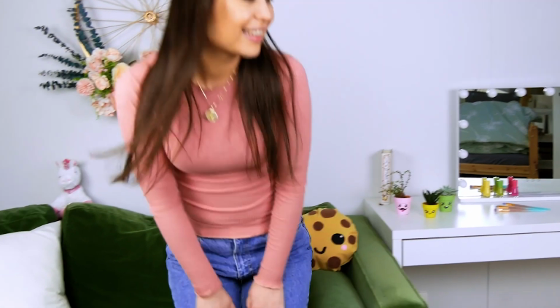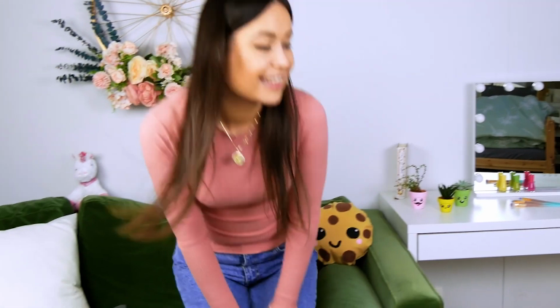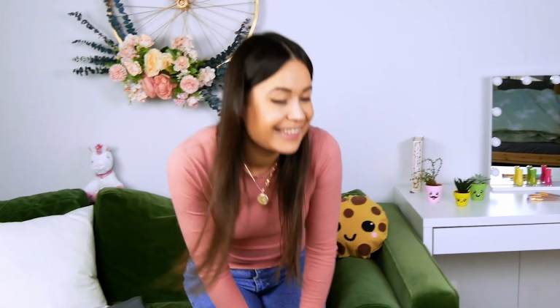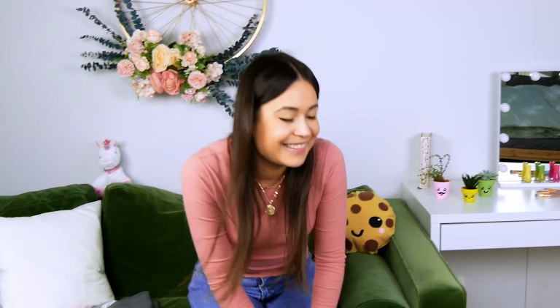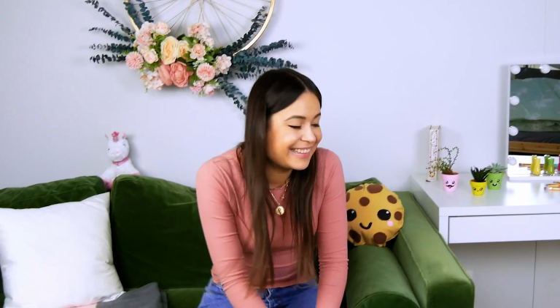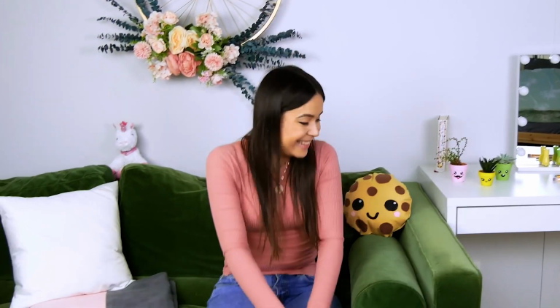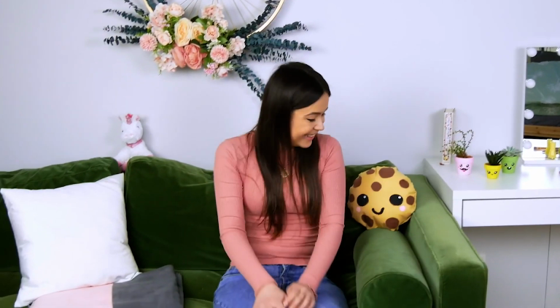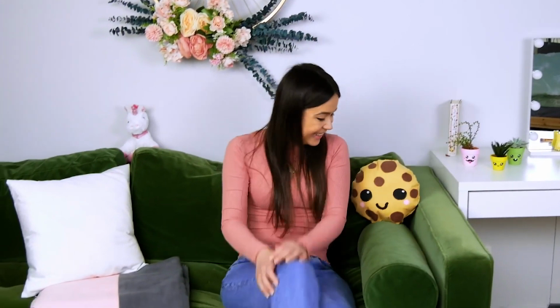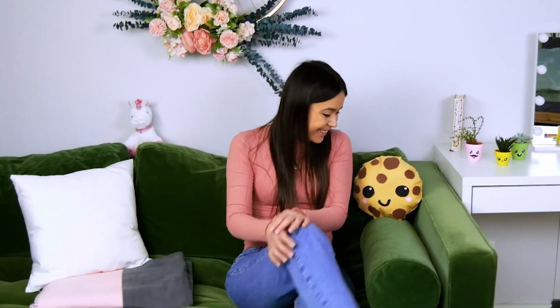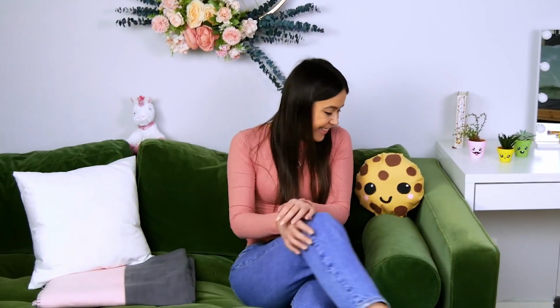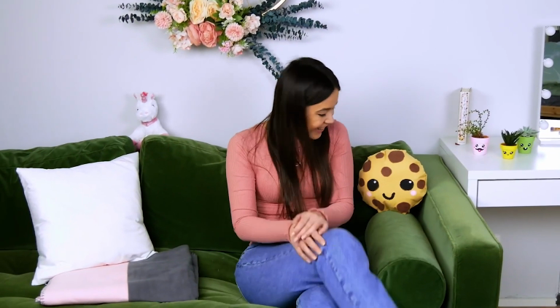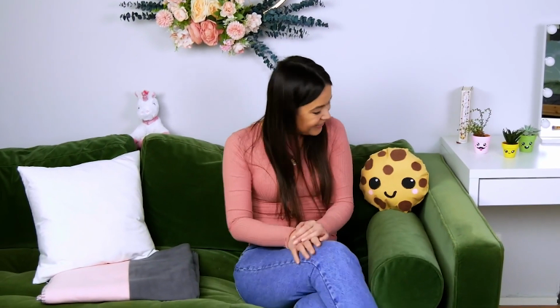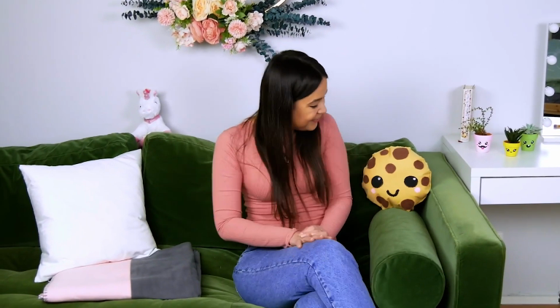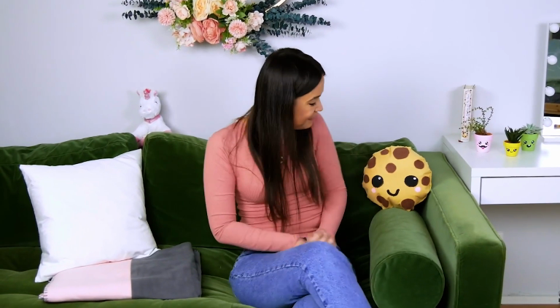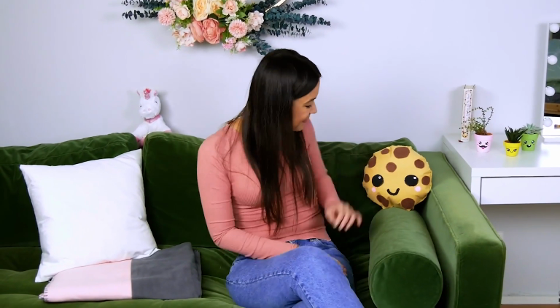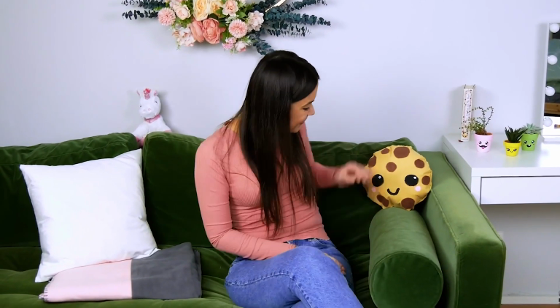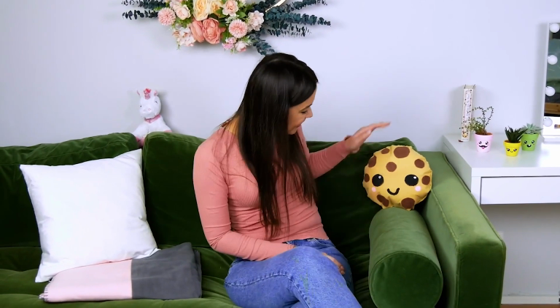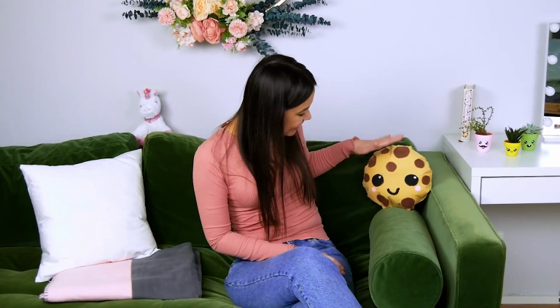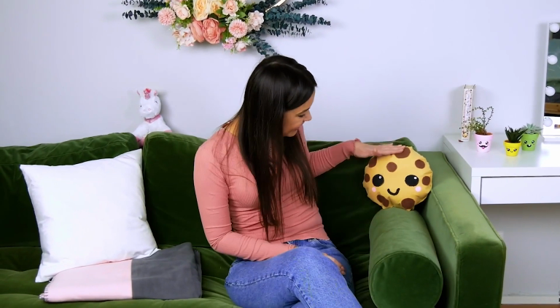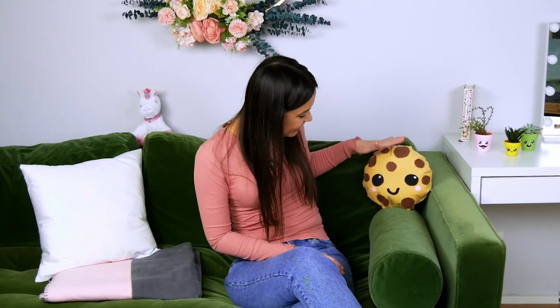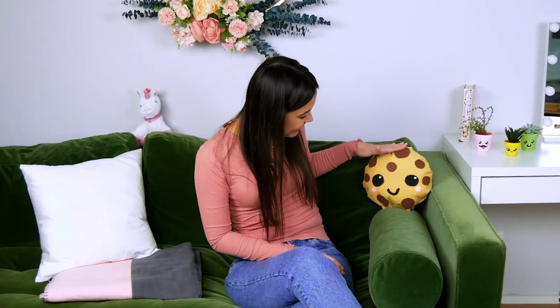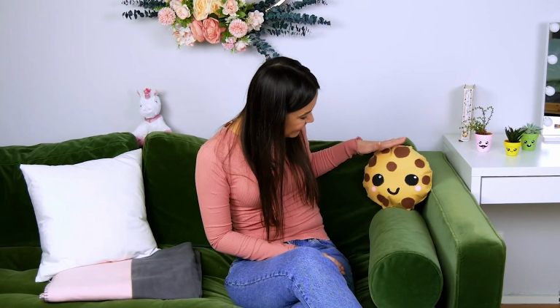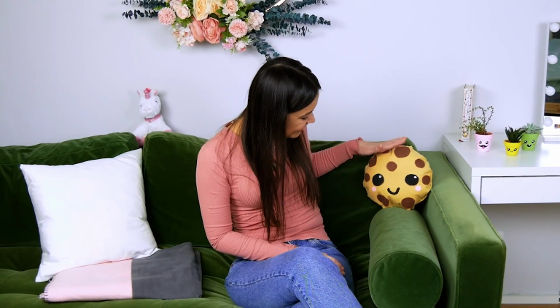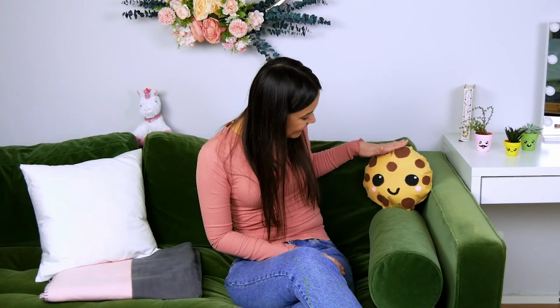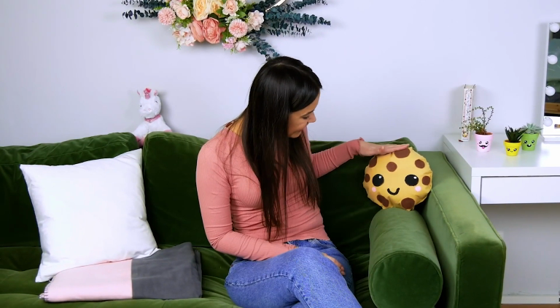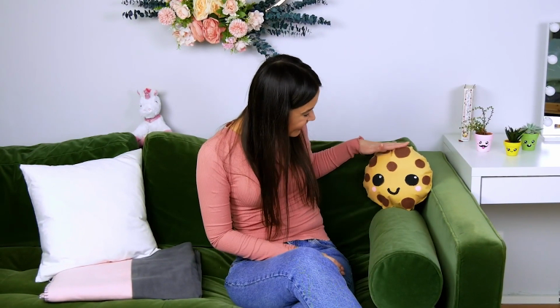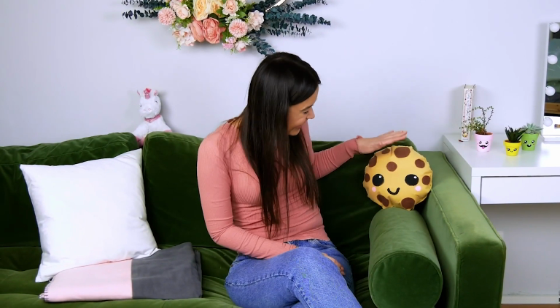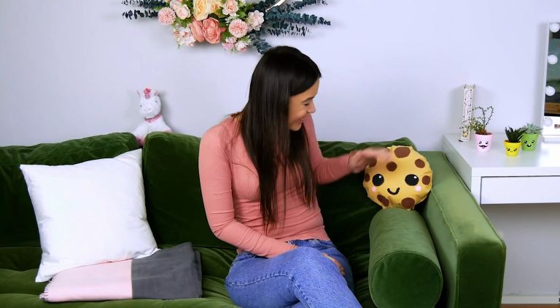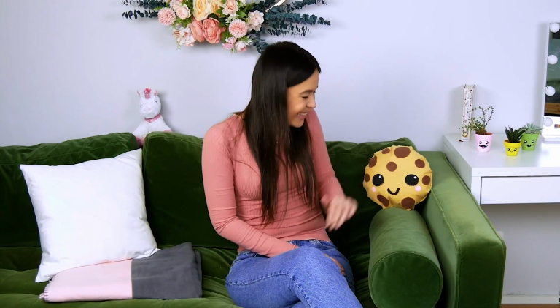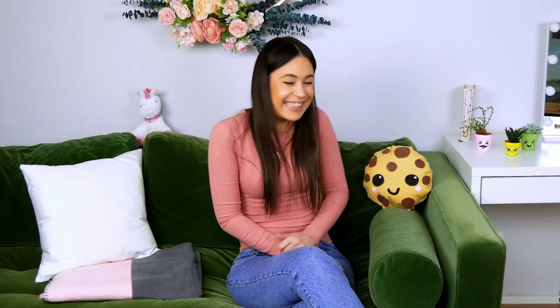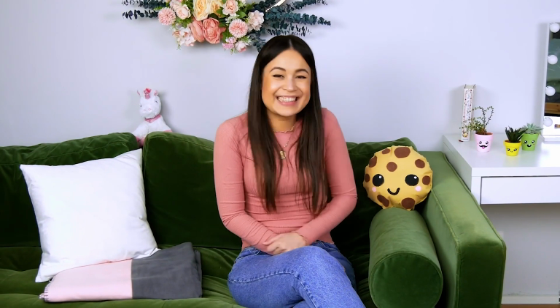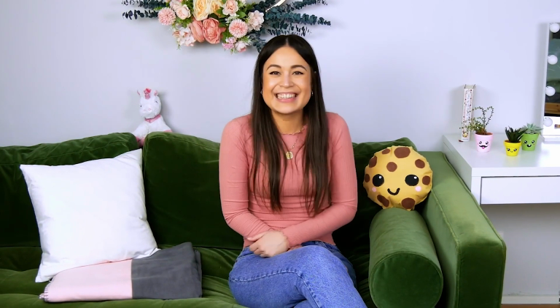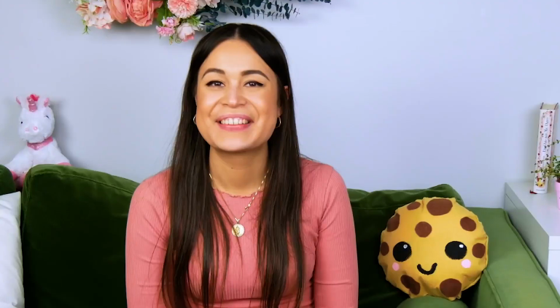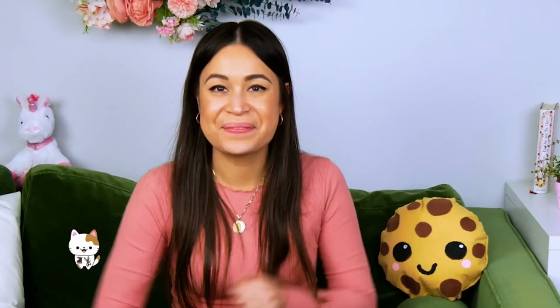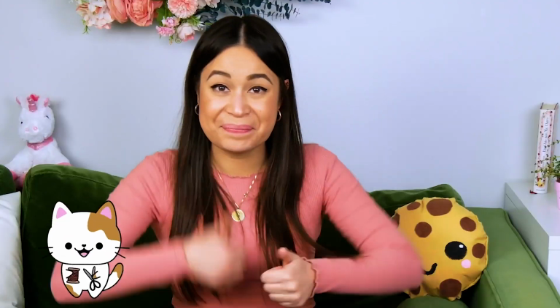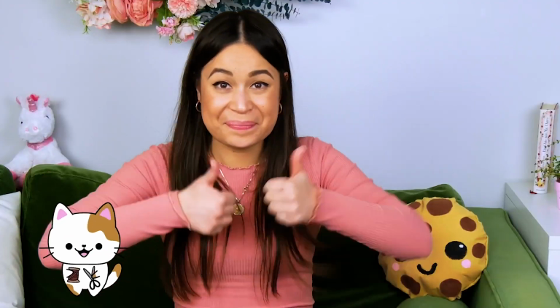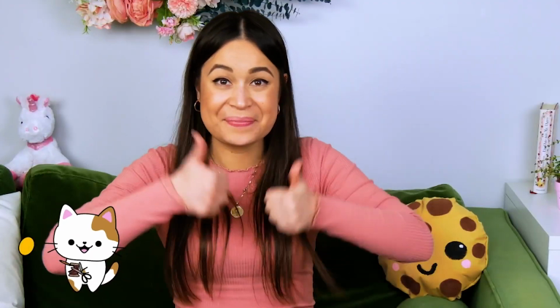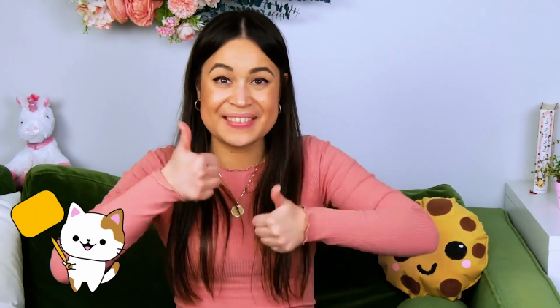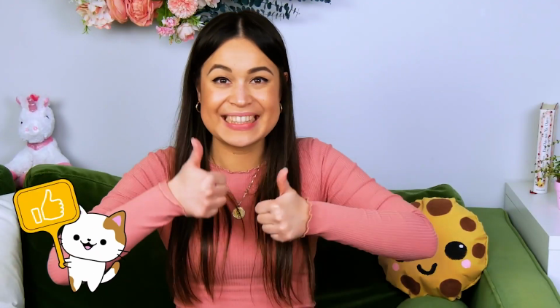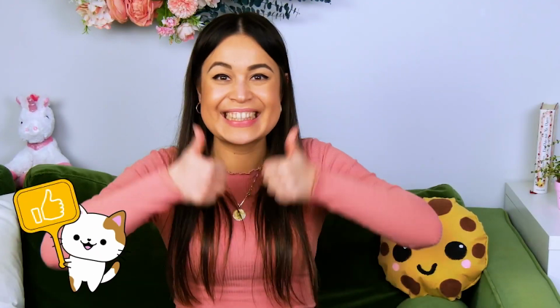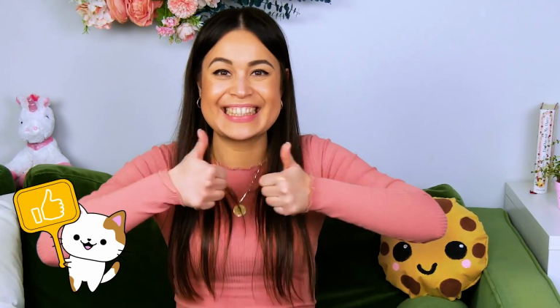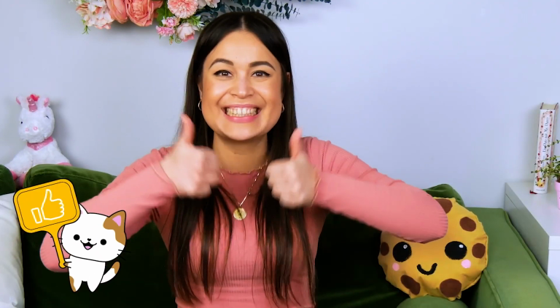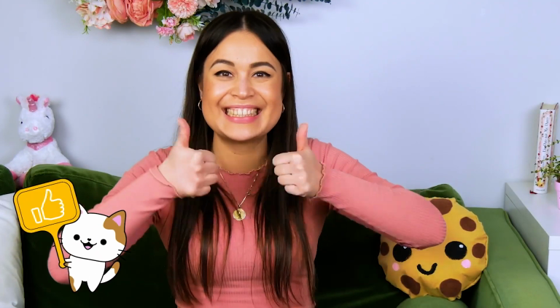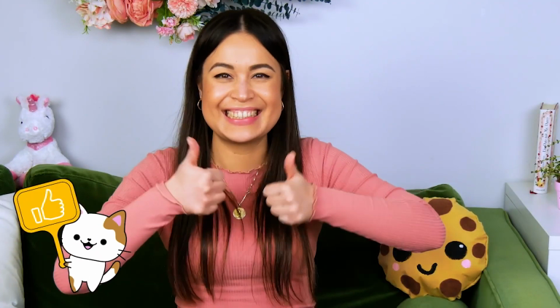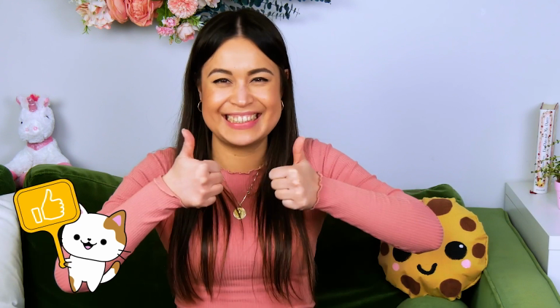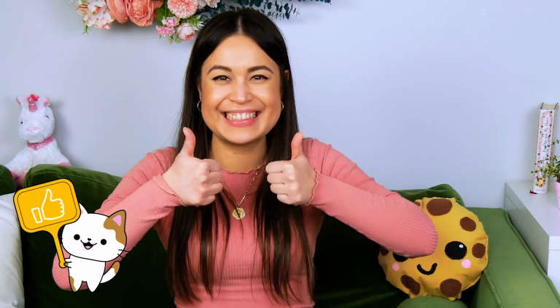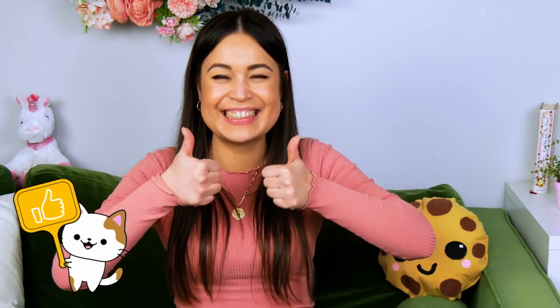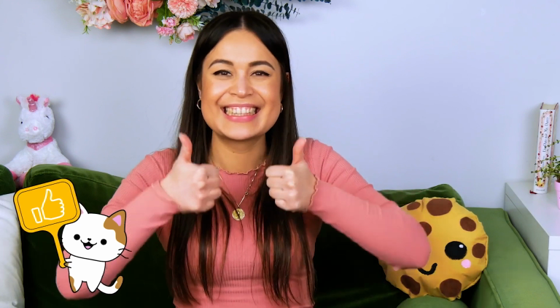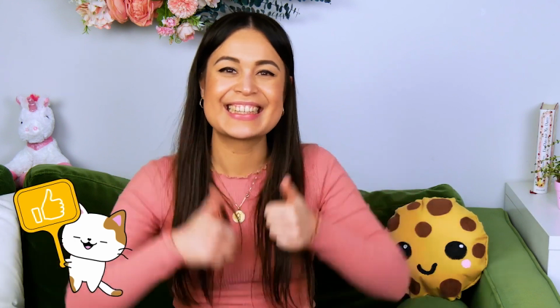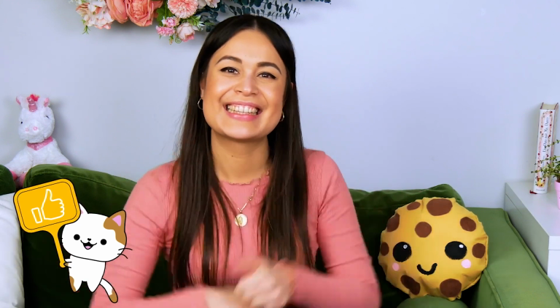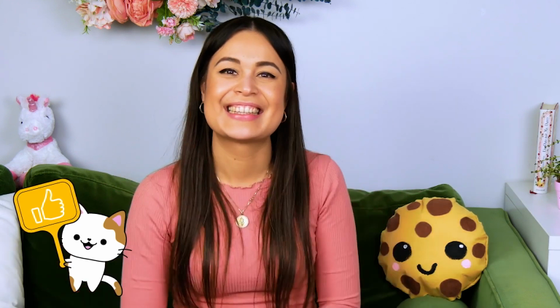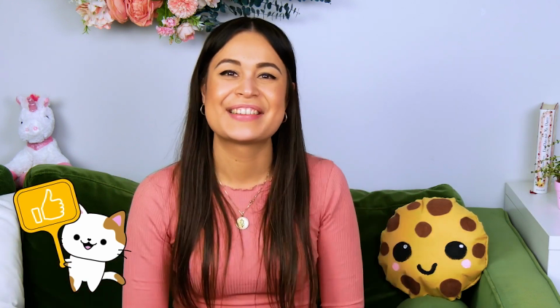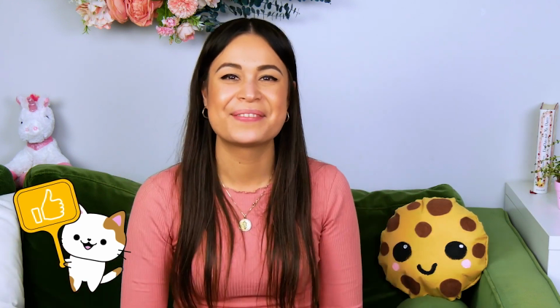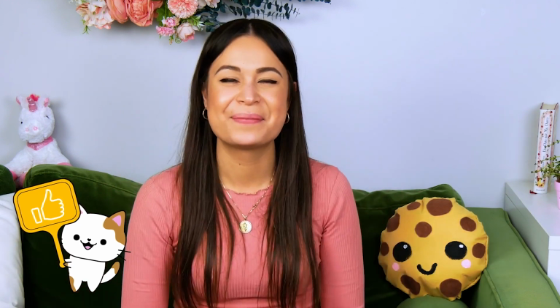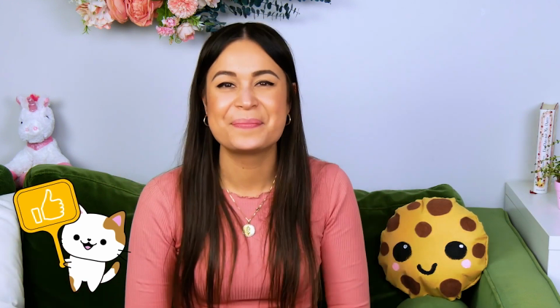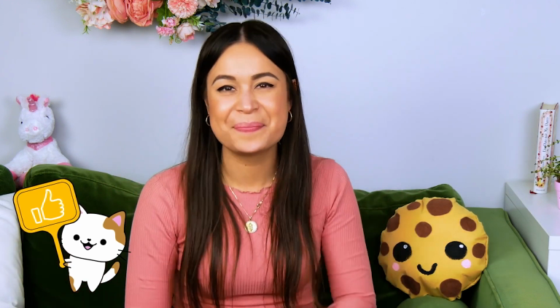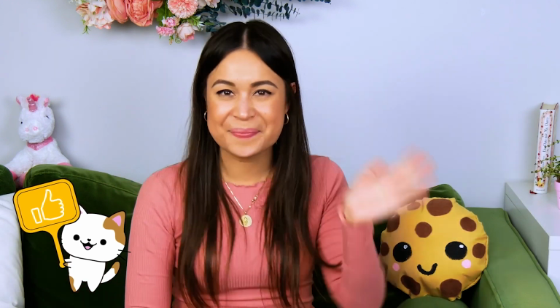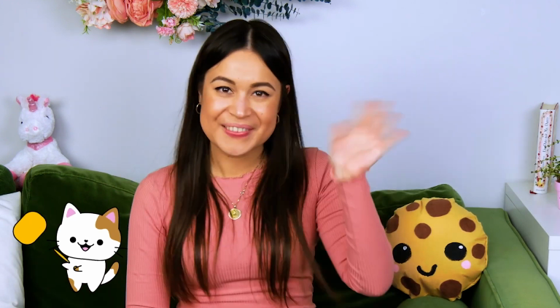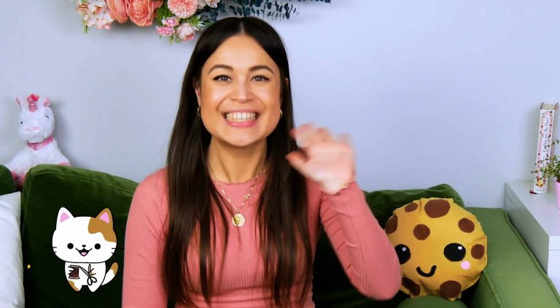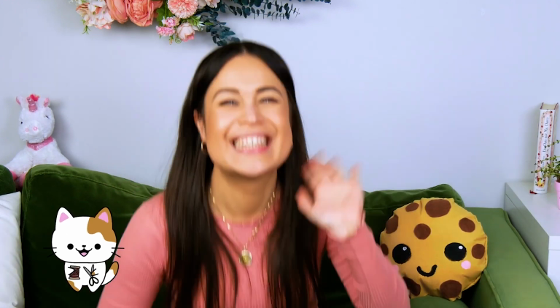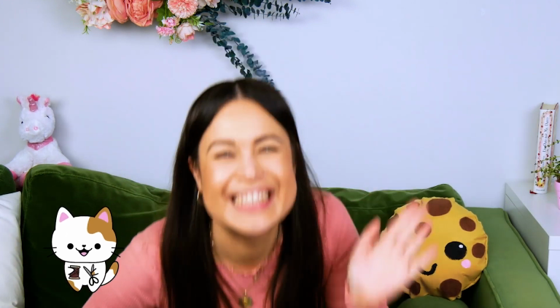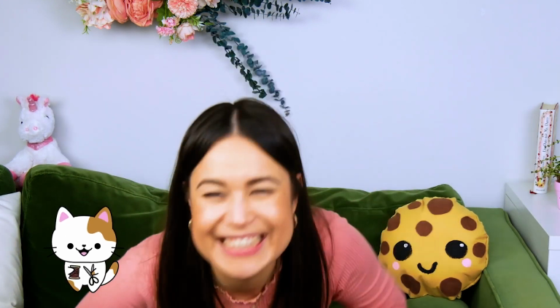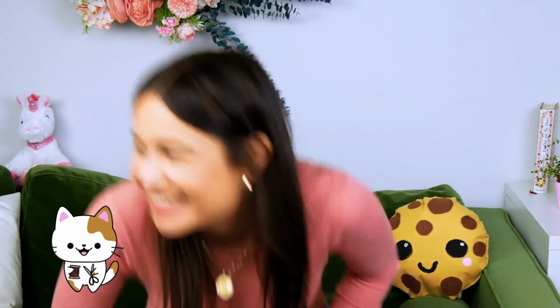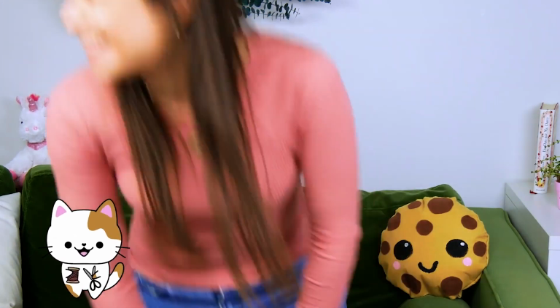Did you like our ideas? If you did, then please leave a thumbs up! Until next time!